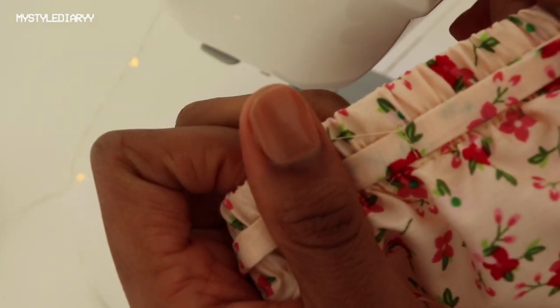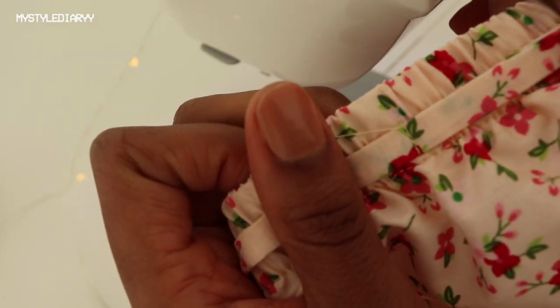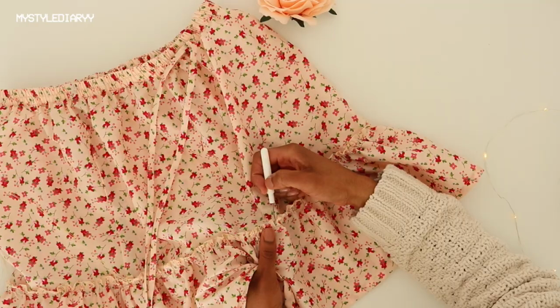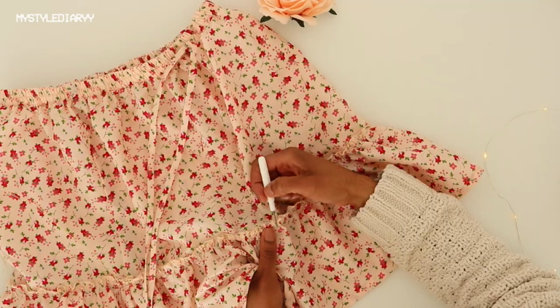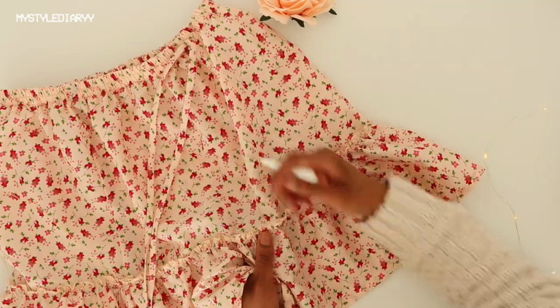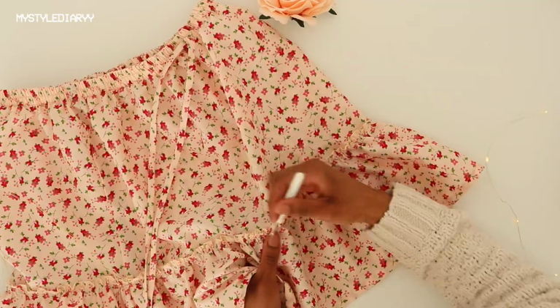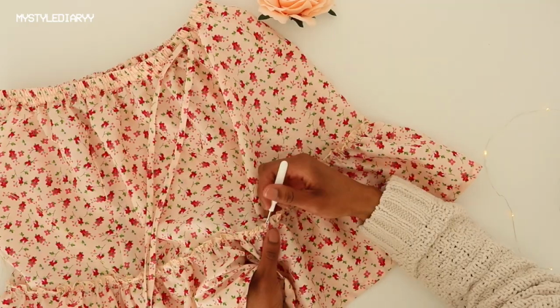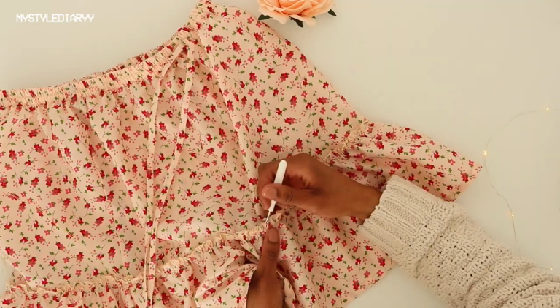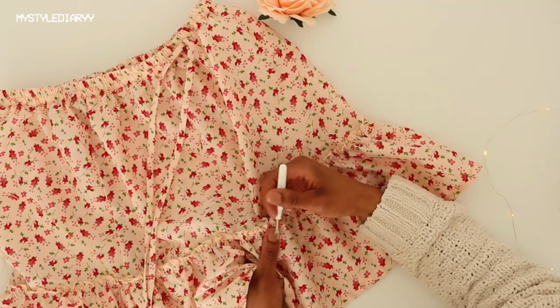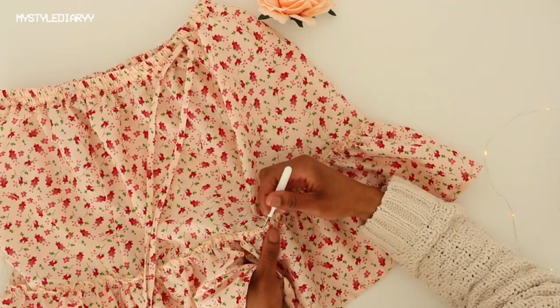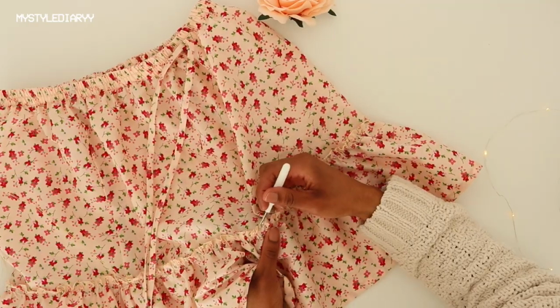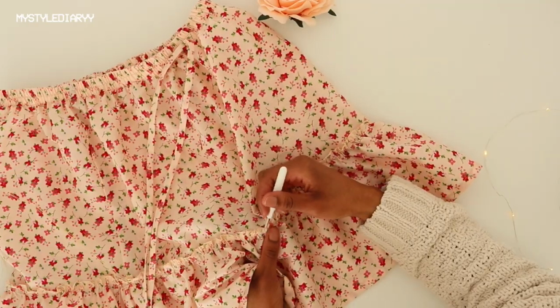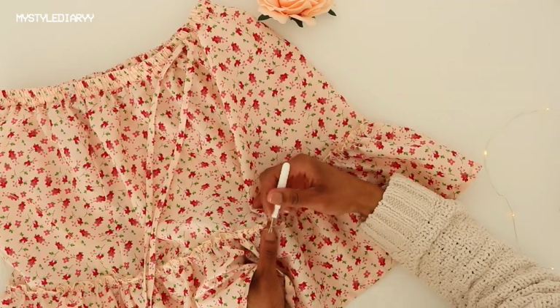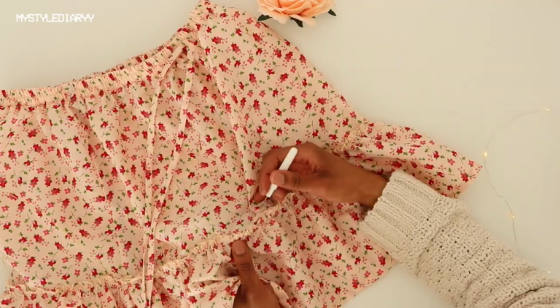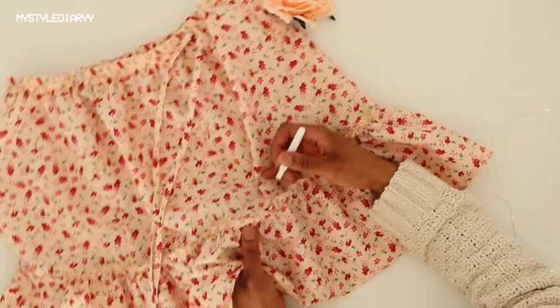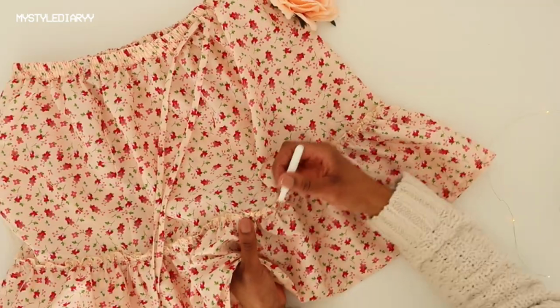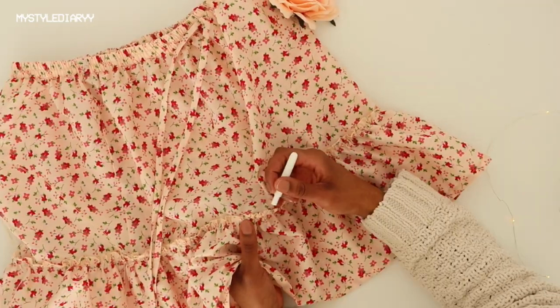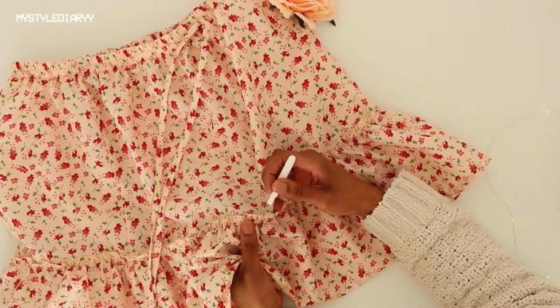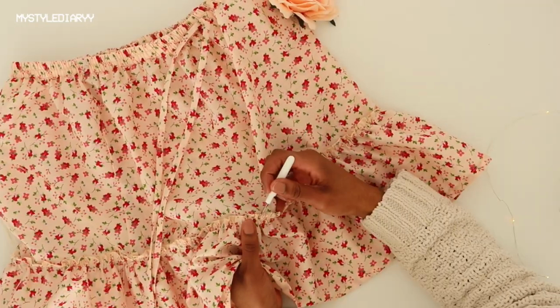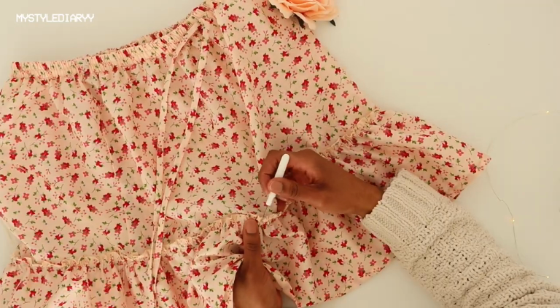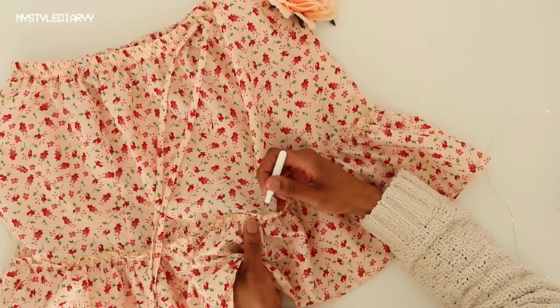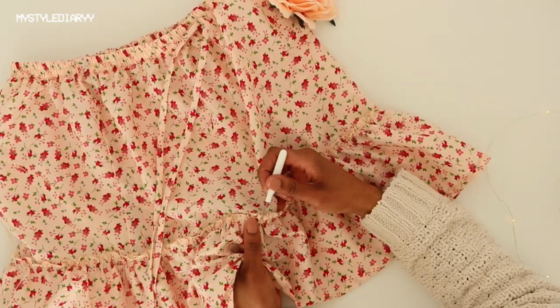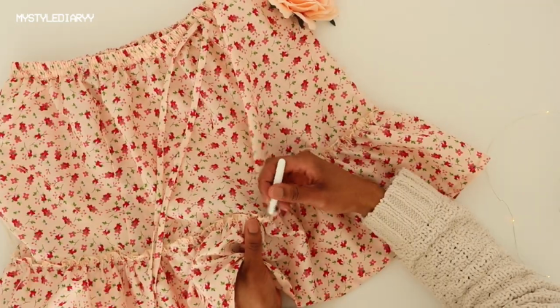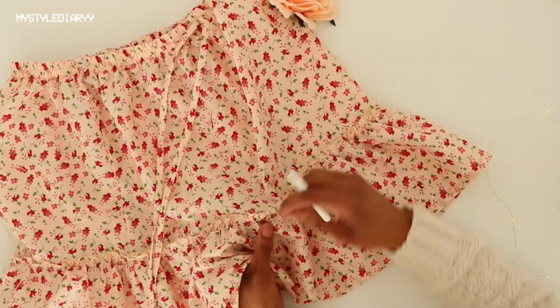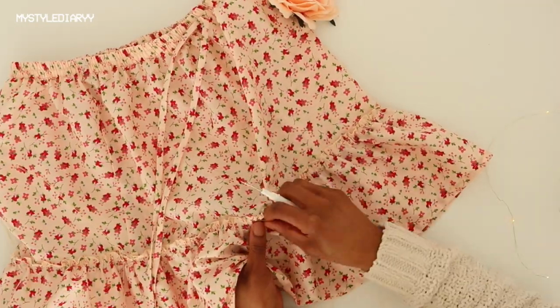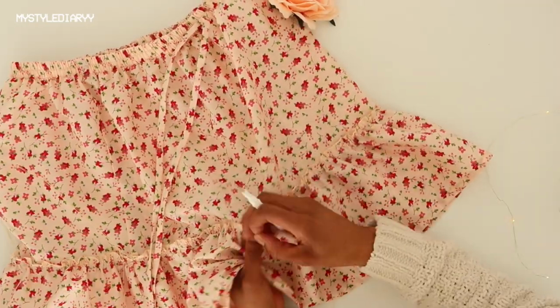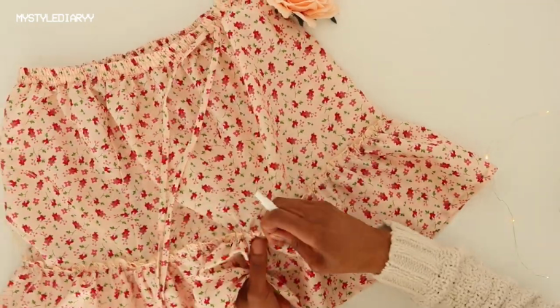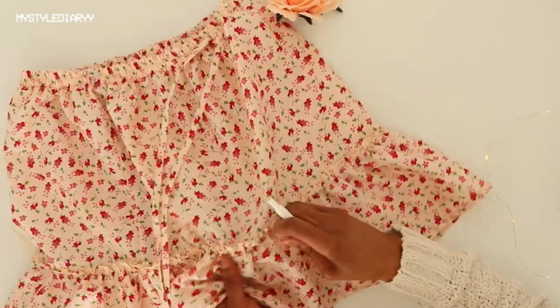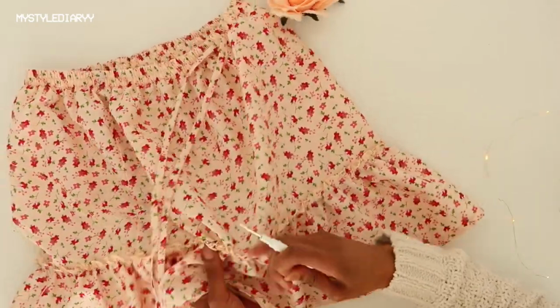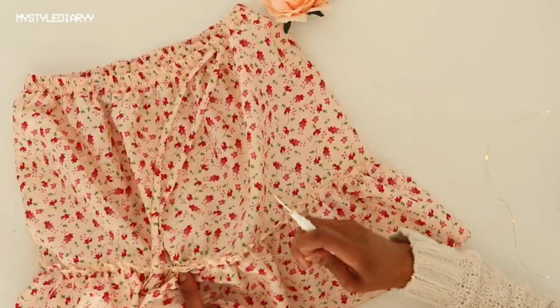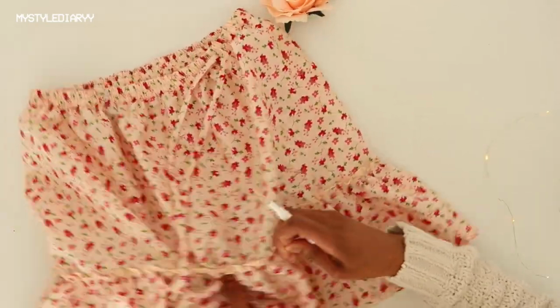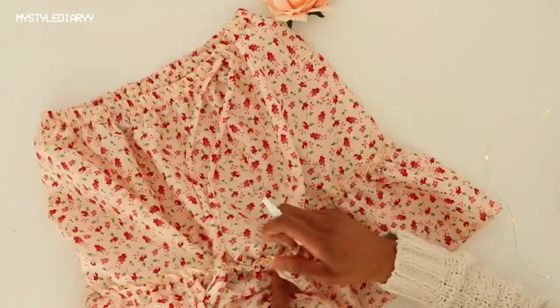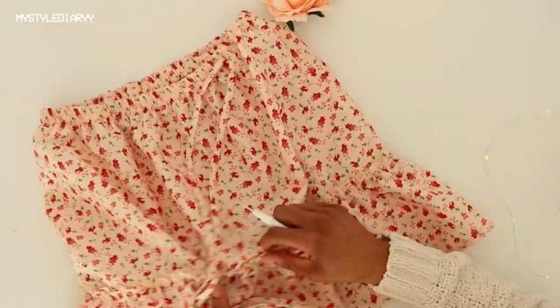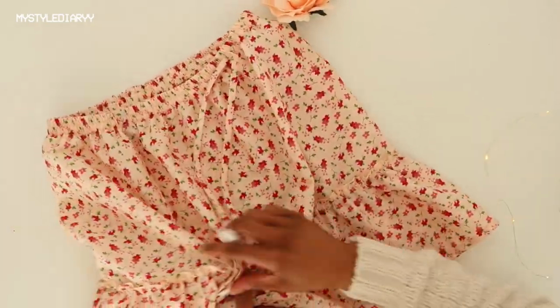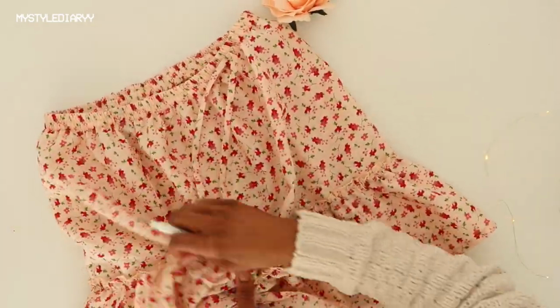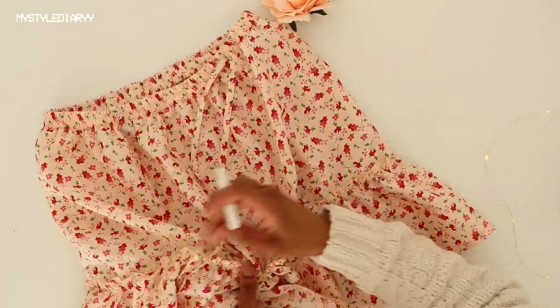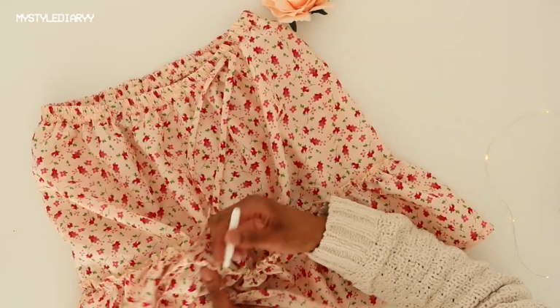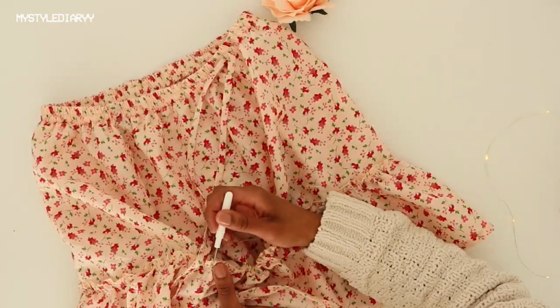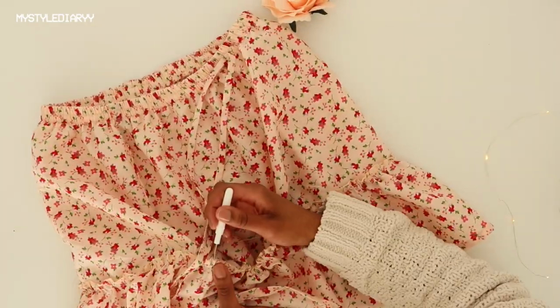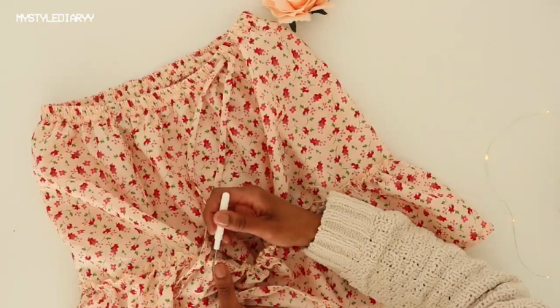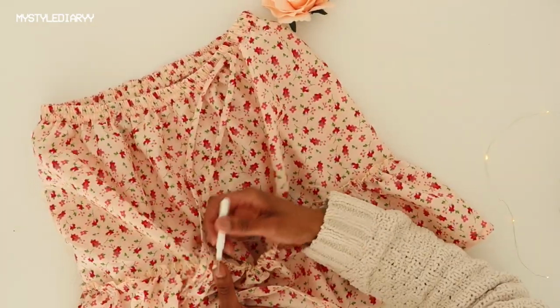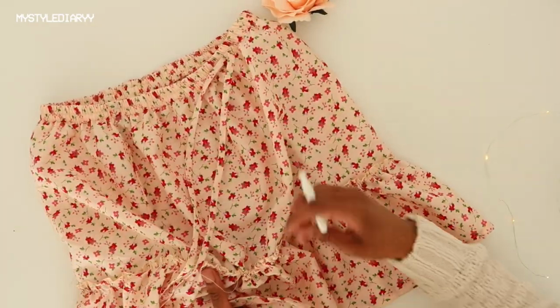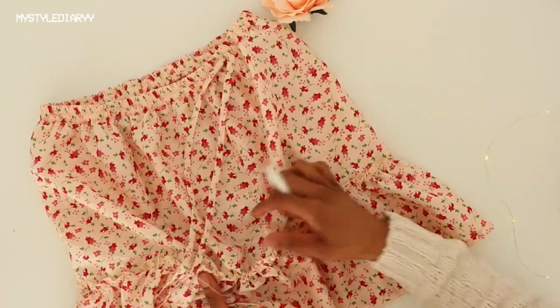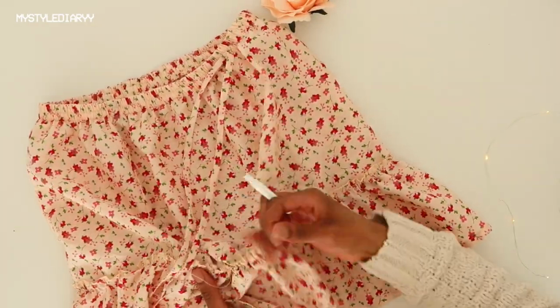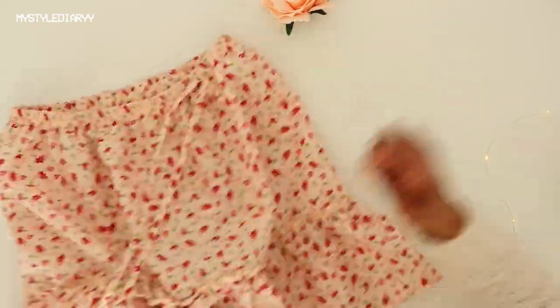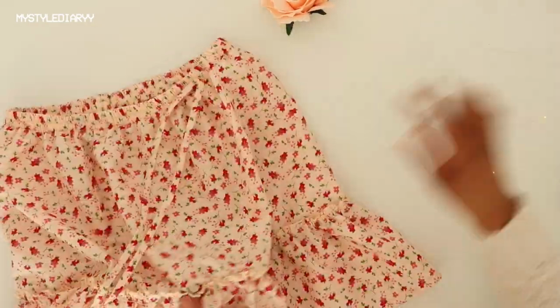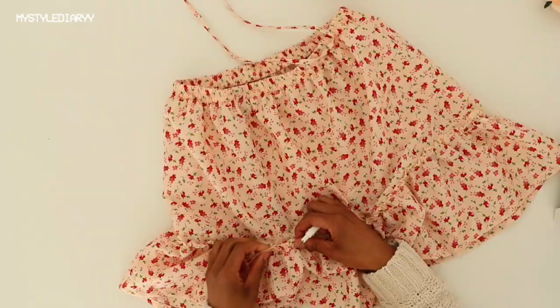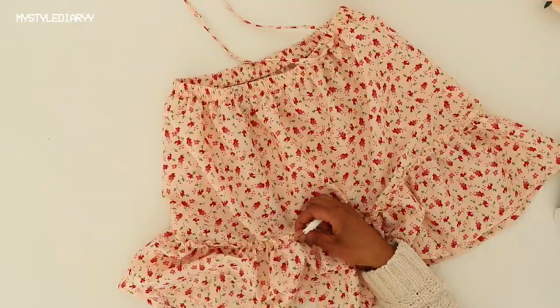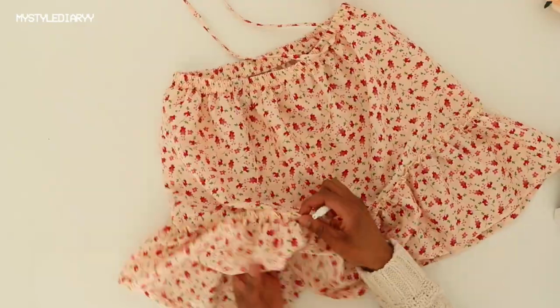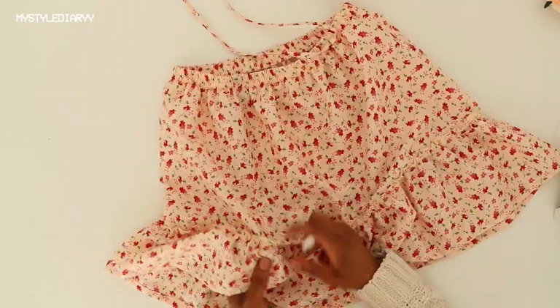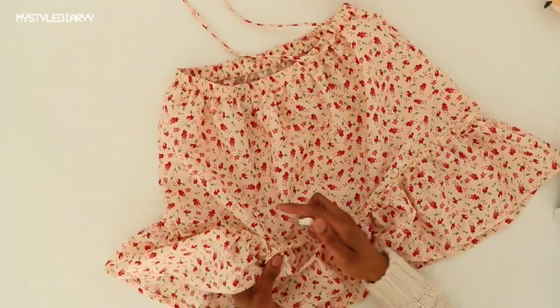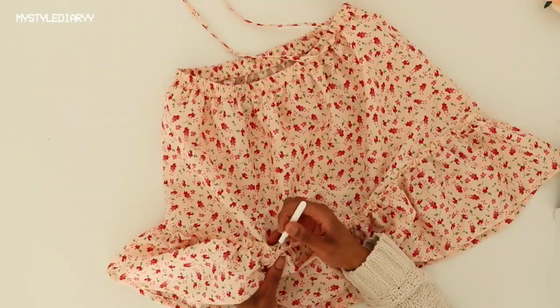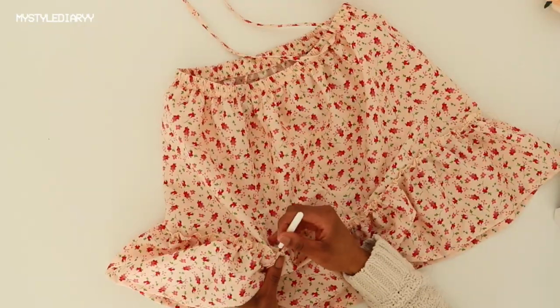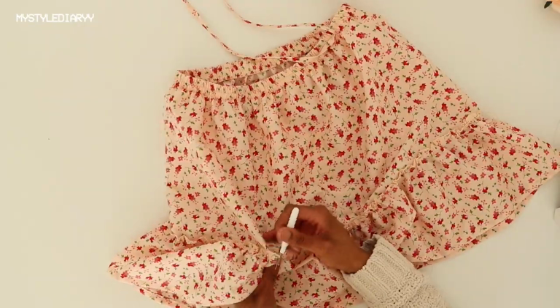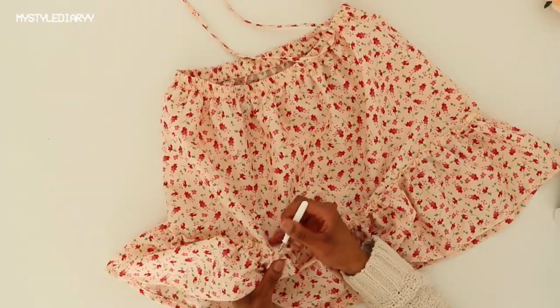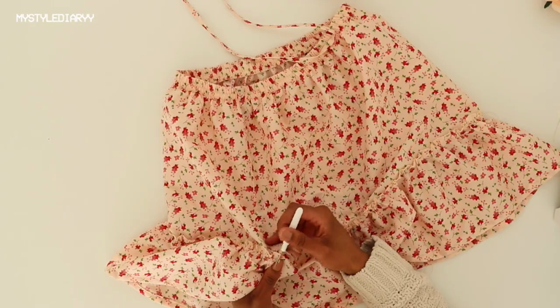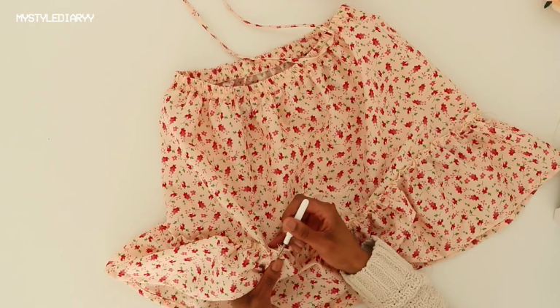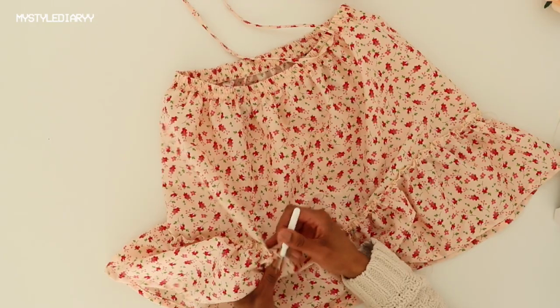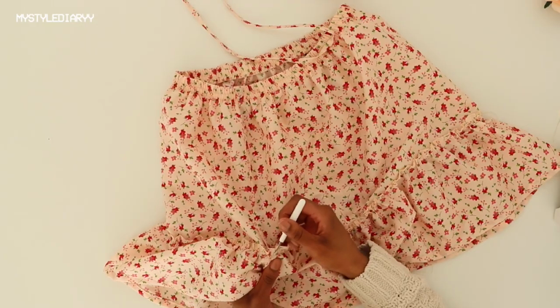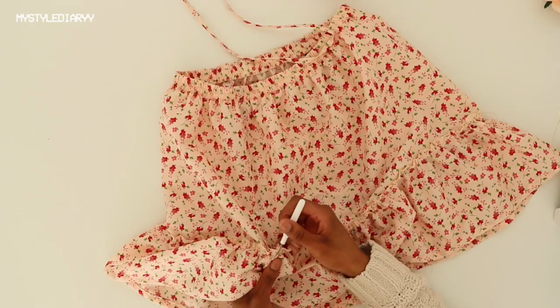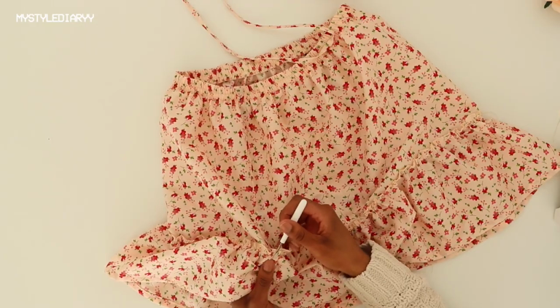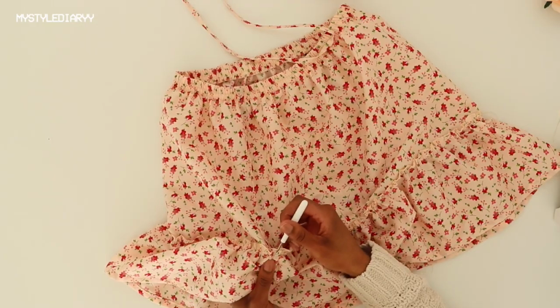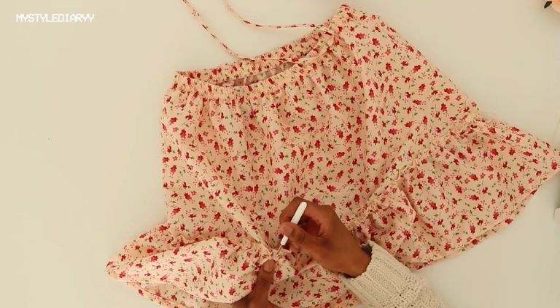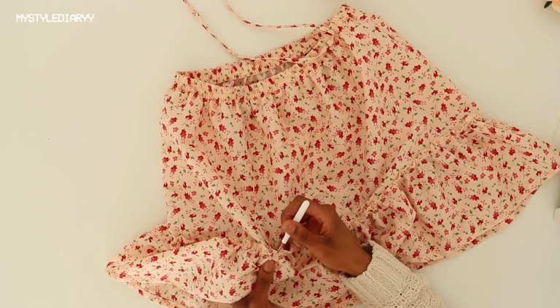The last thing I had to do was undo the basting stitches, but you can also do this at an earlier stage.